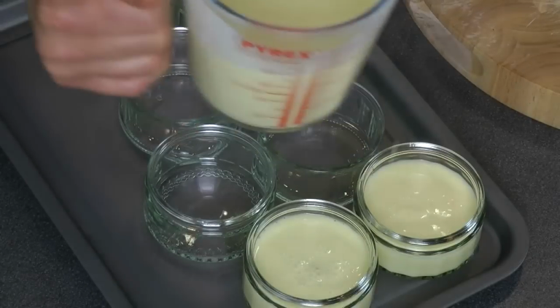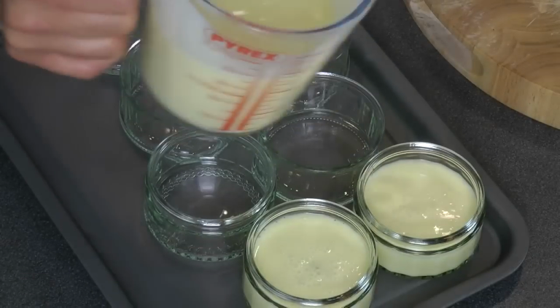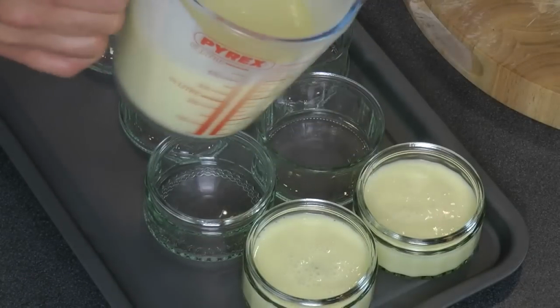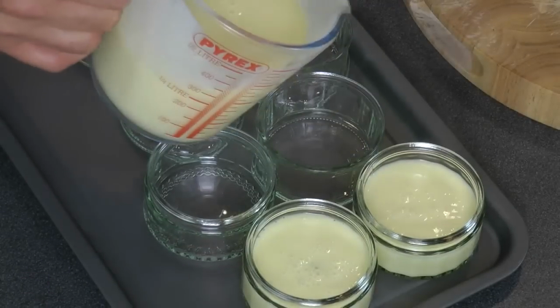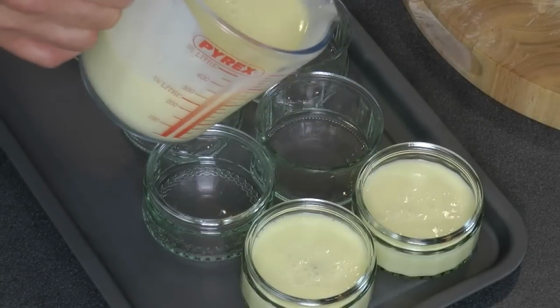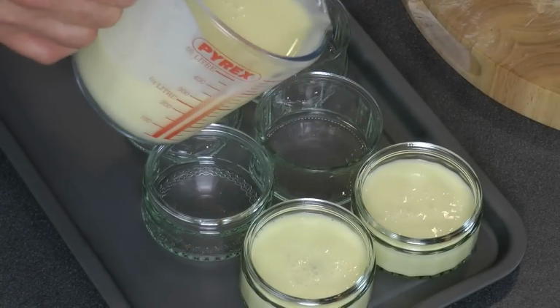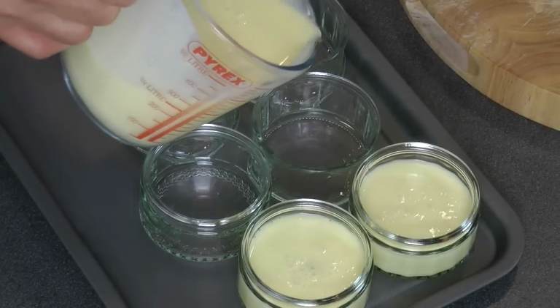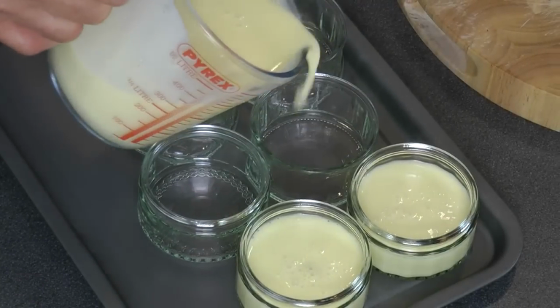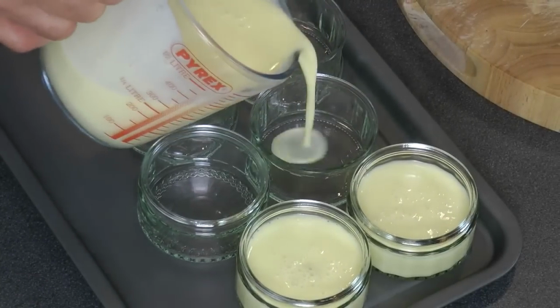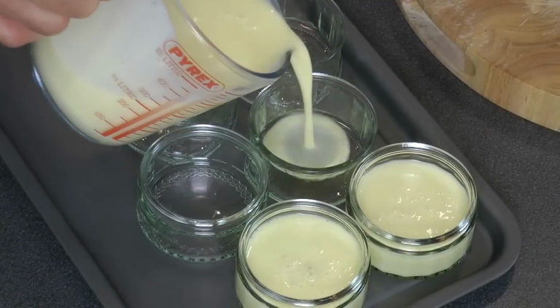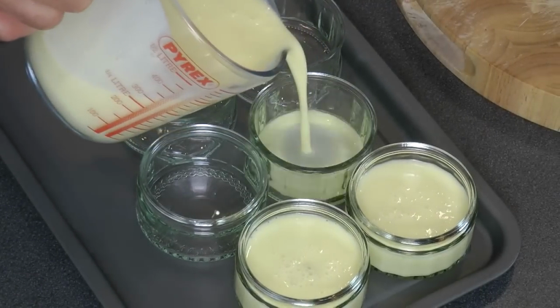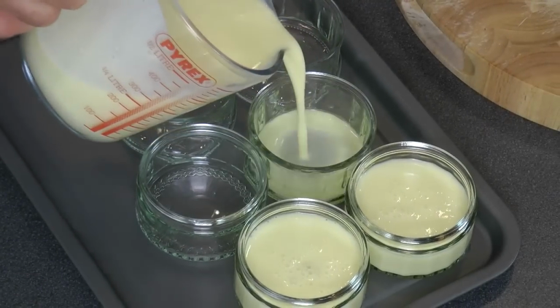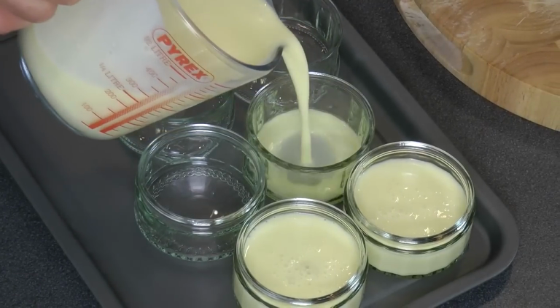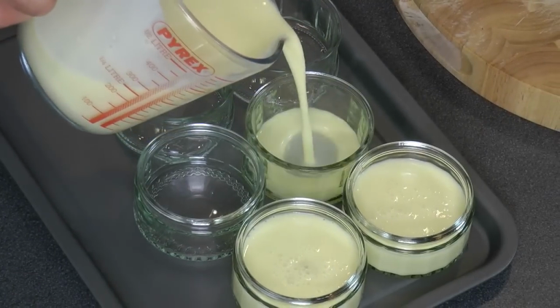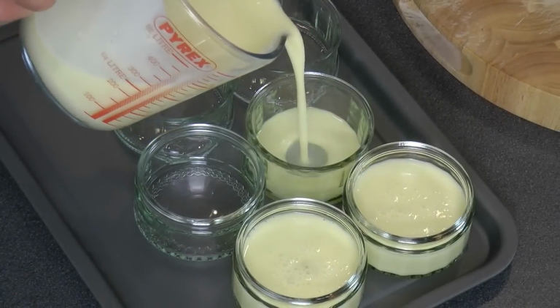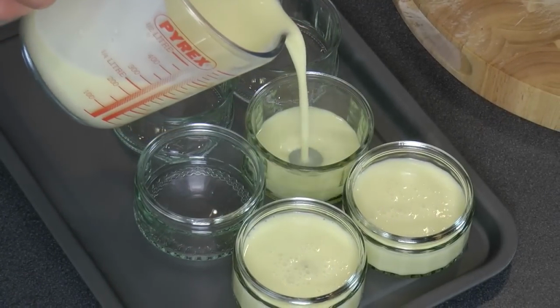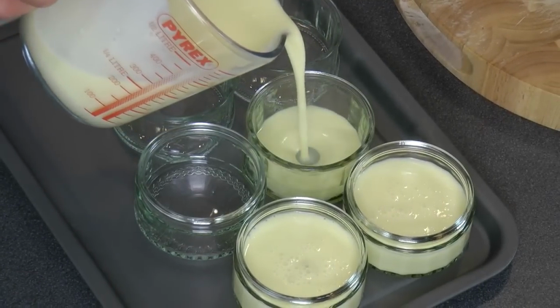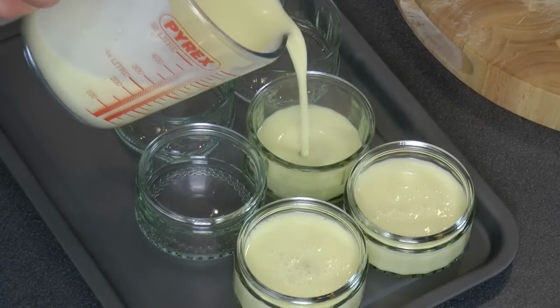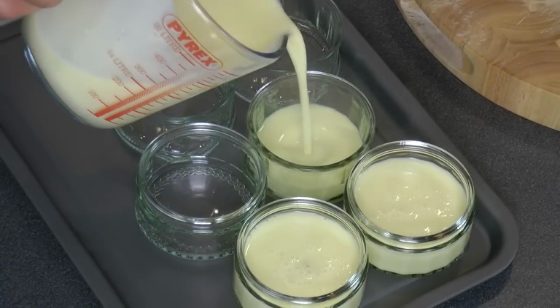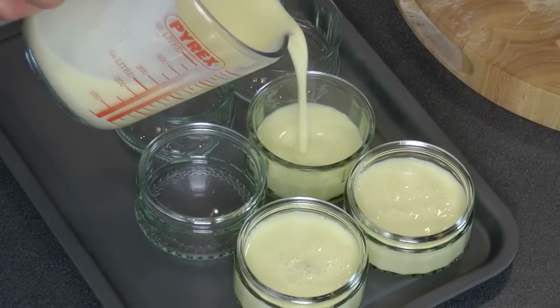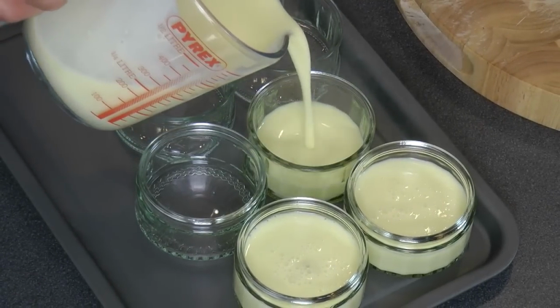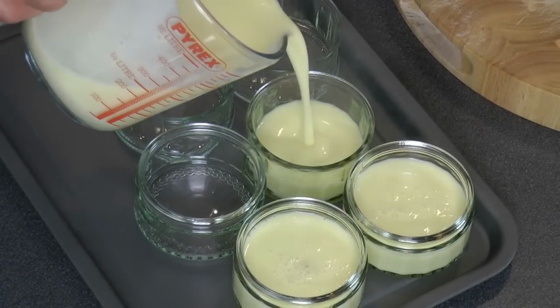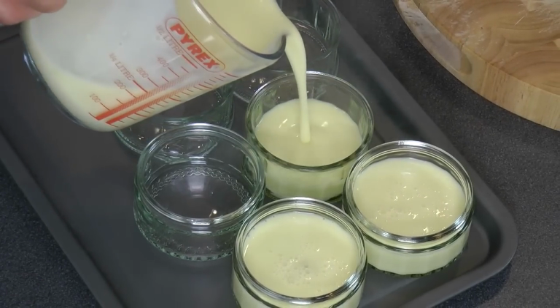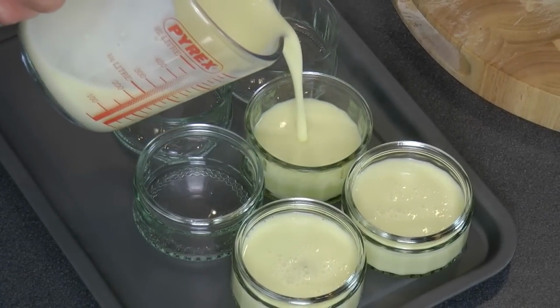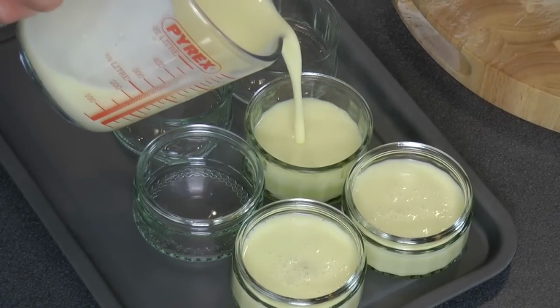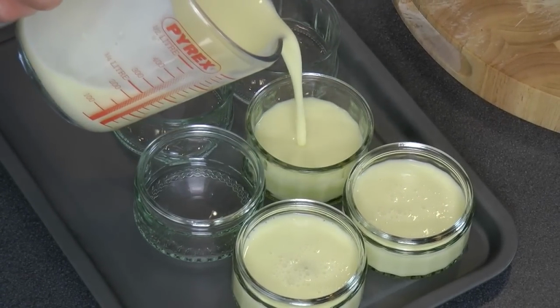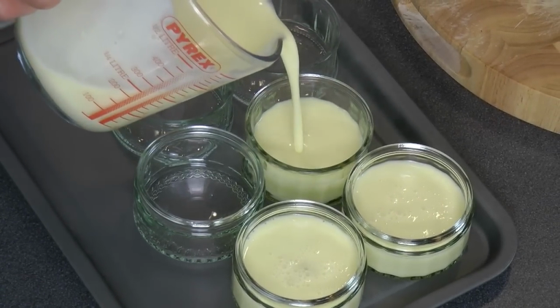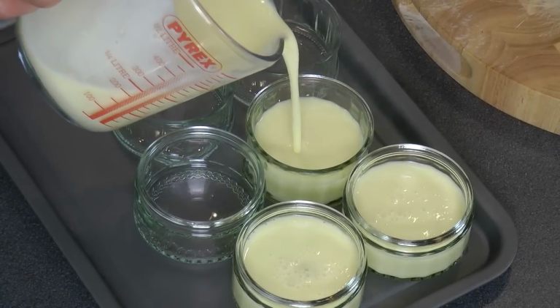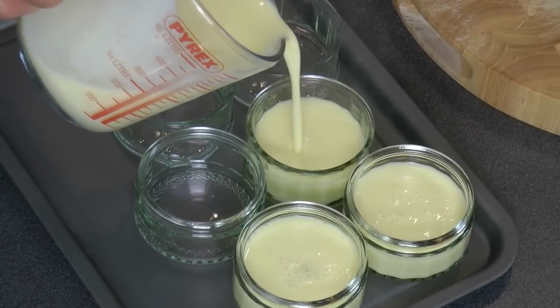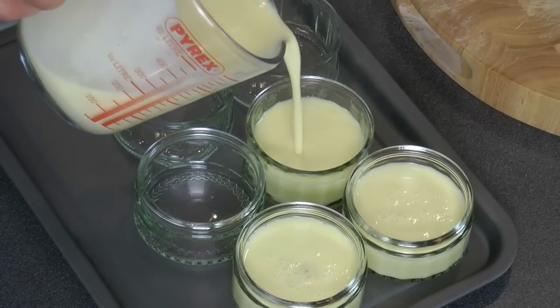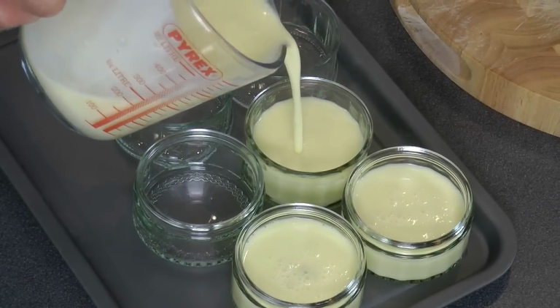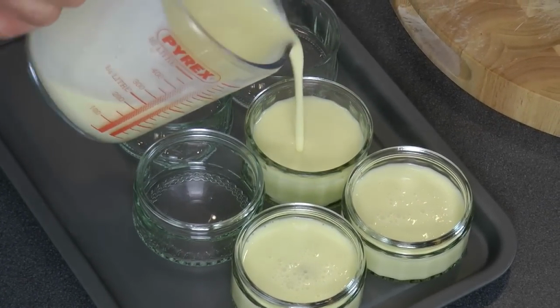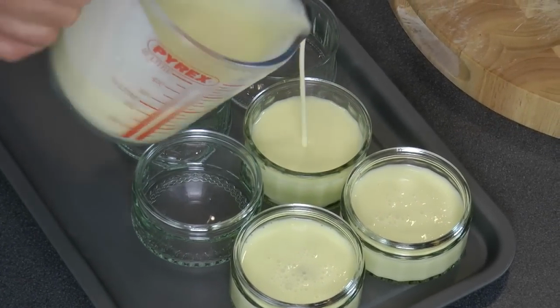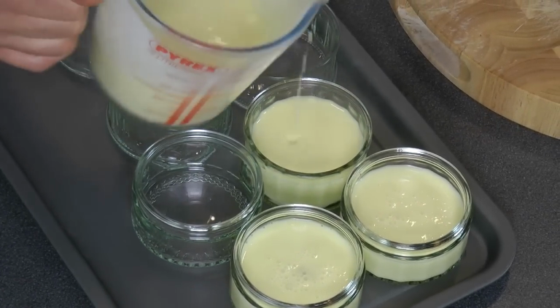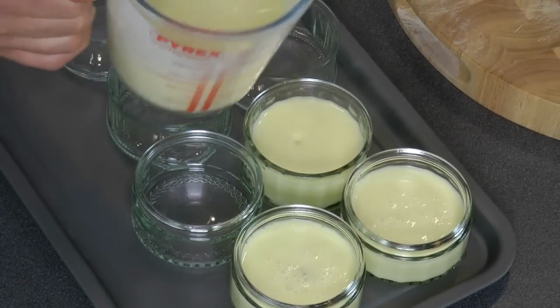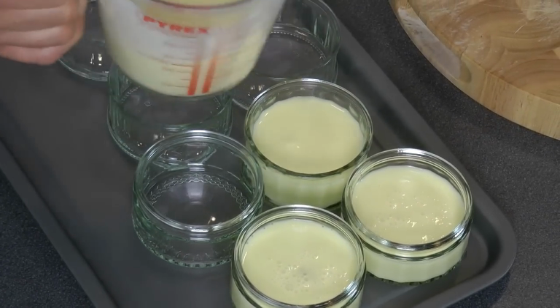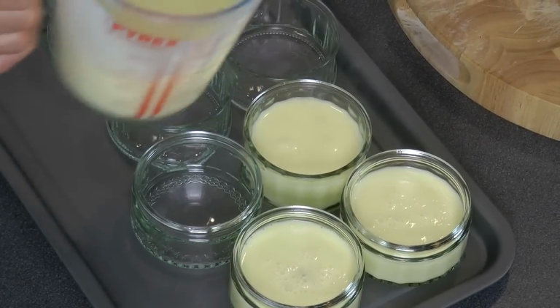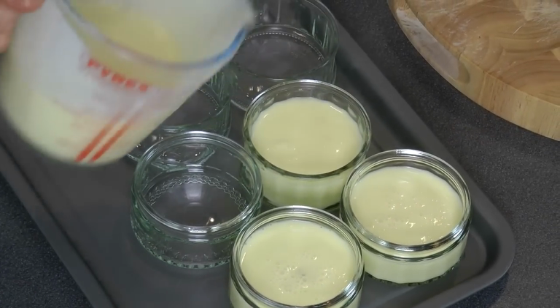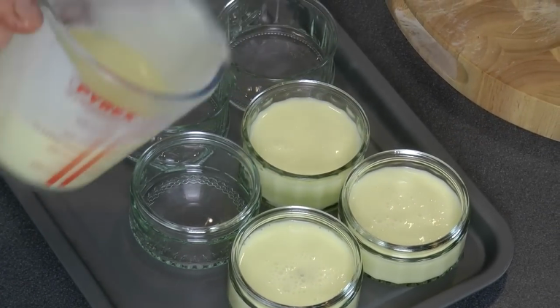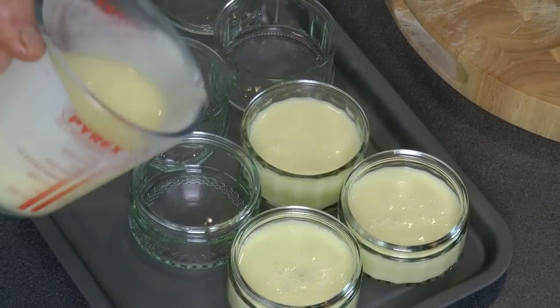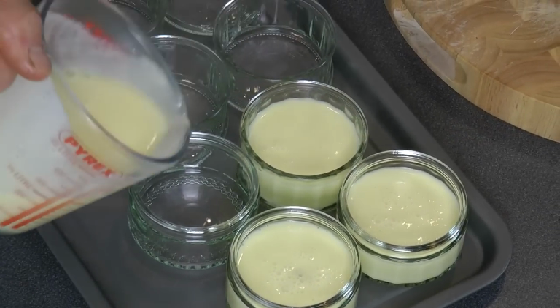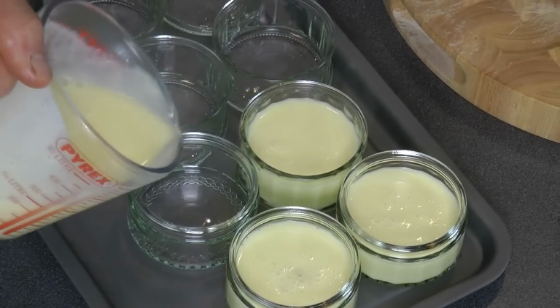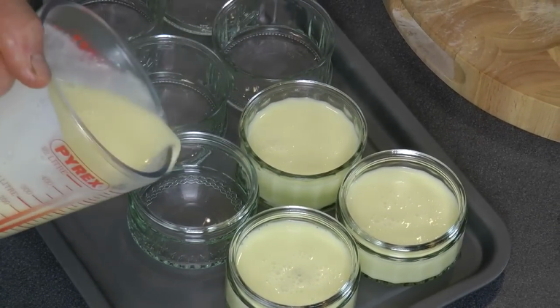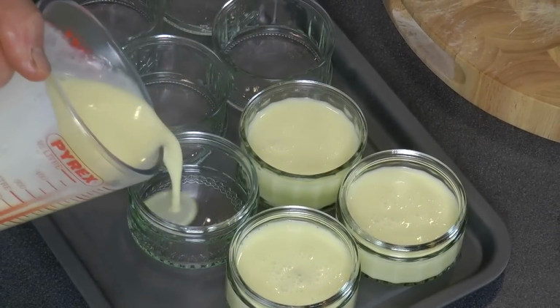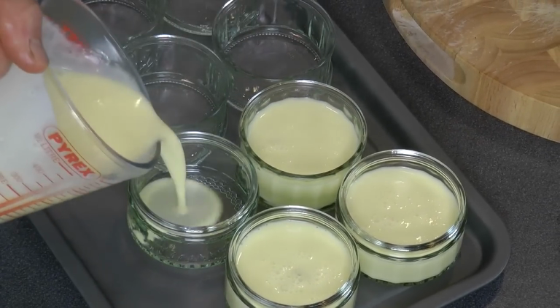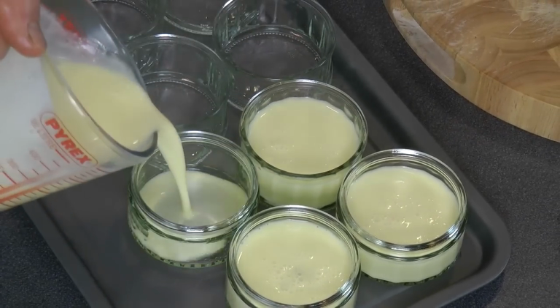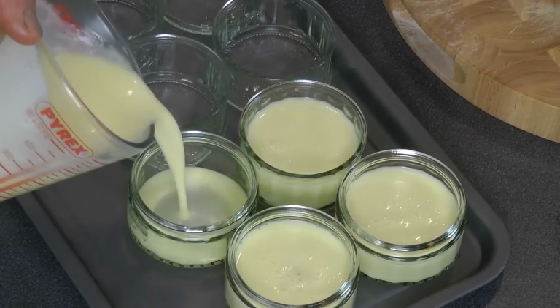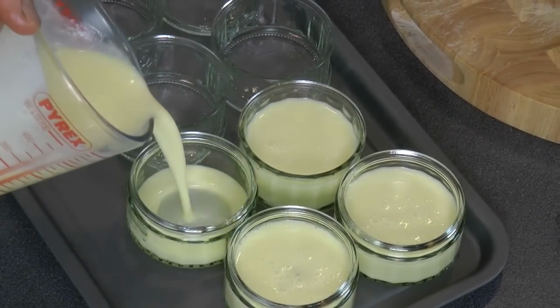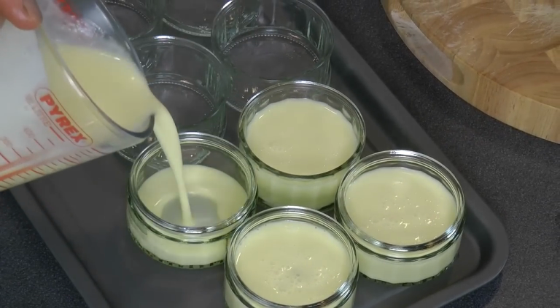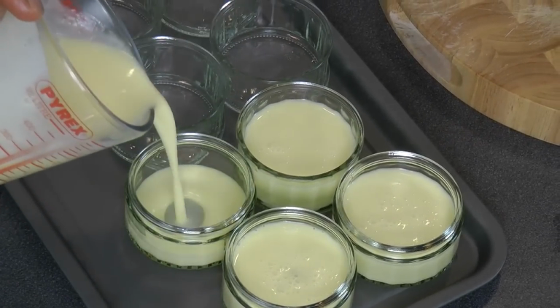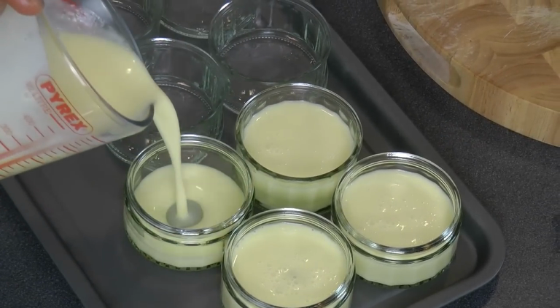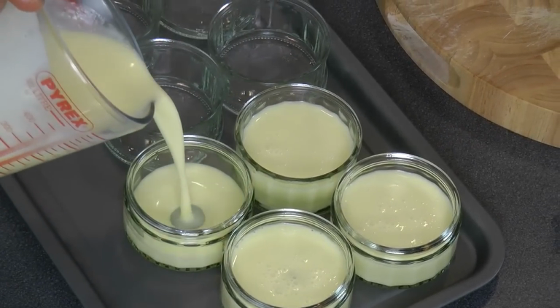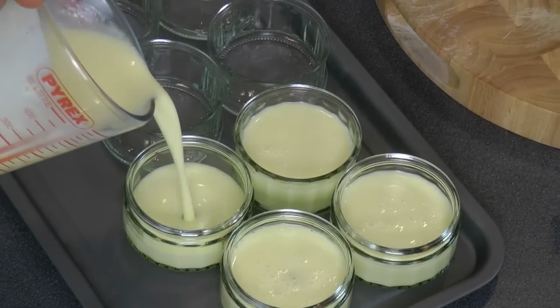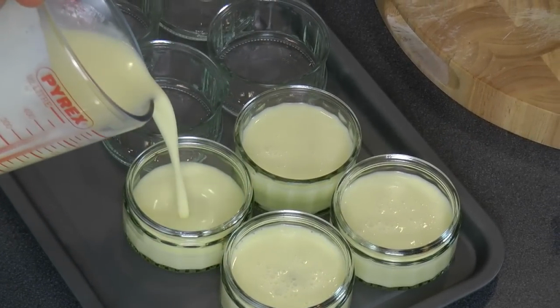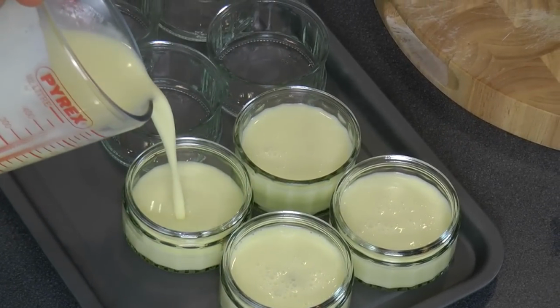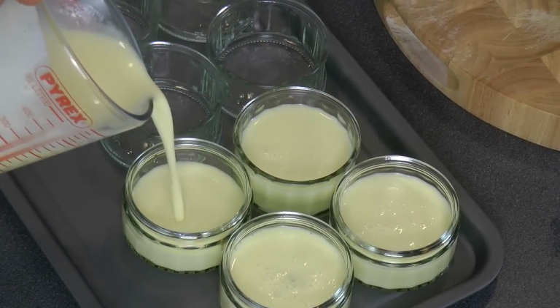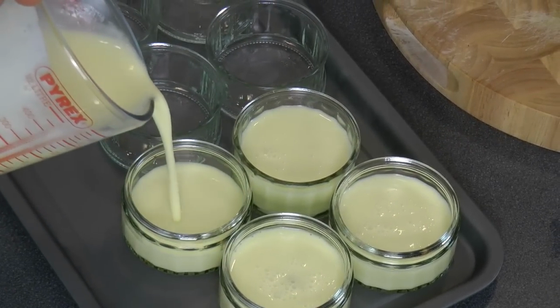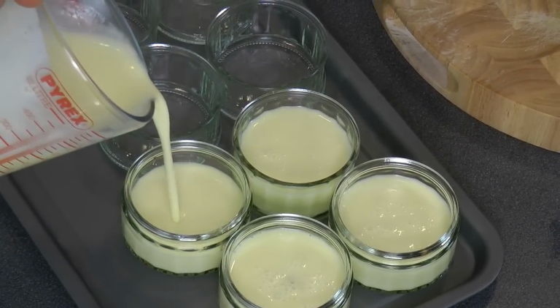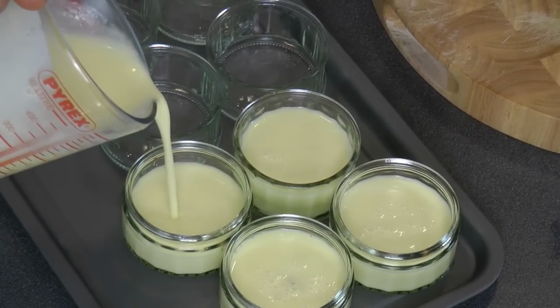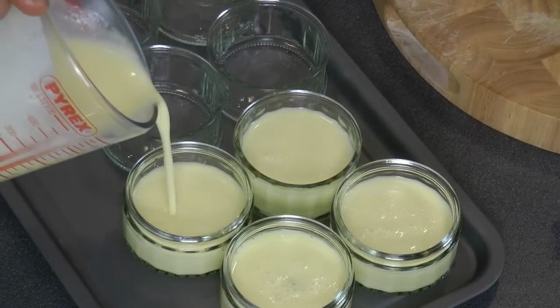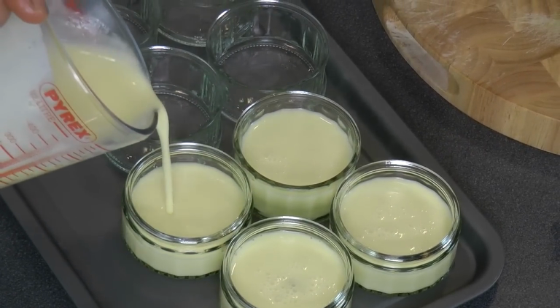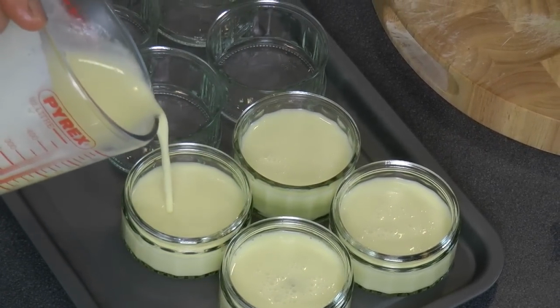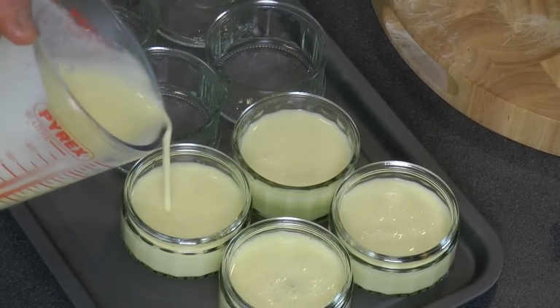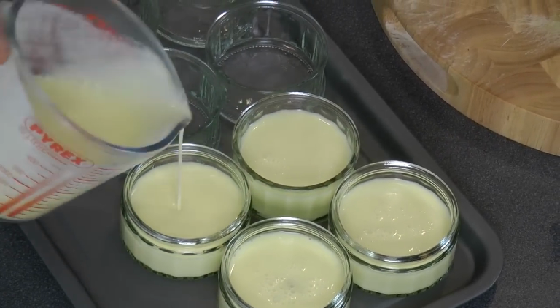You can serve it on its own, or you can serve it with some sable biscuits, a little fruit compote, or some strawberries.